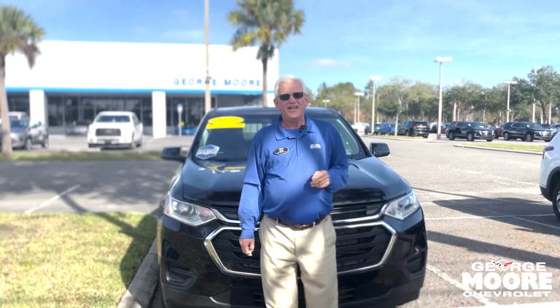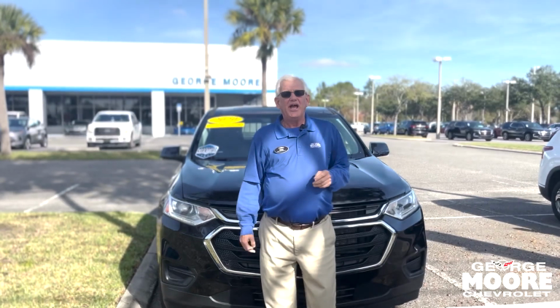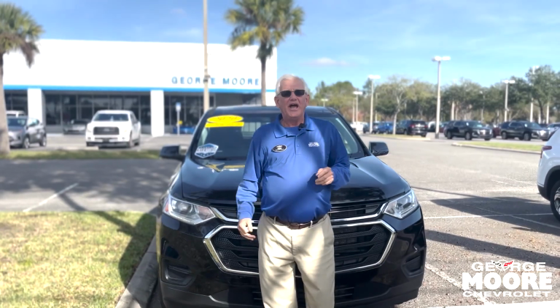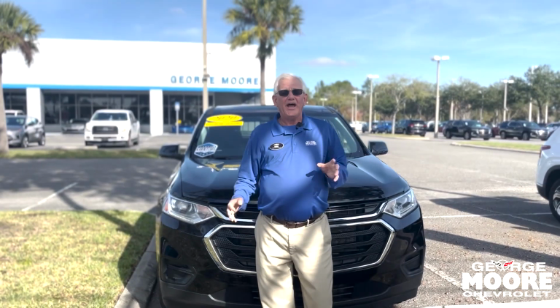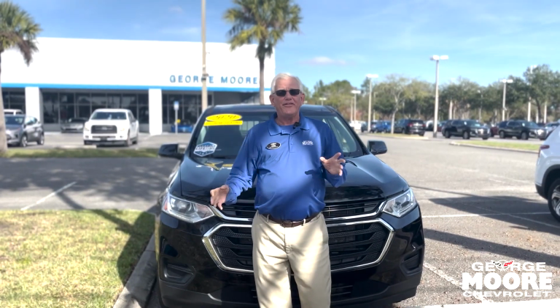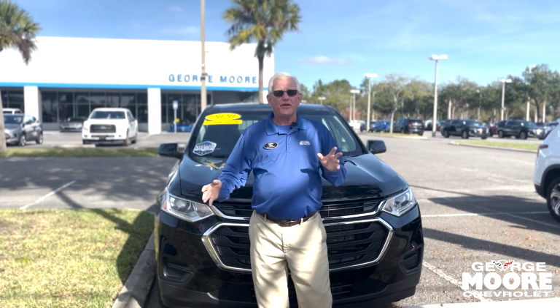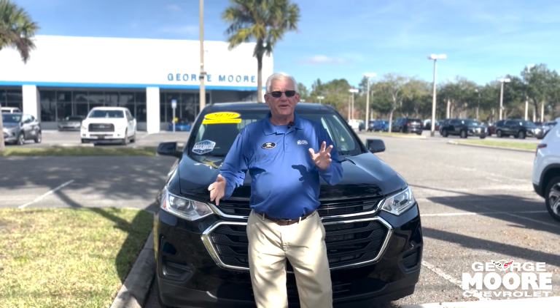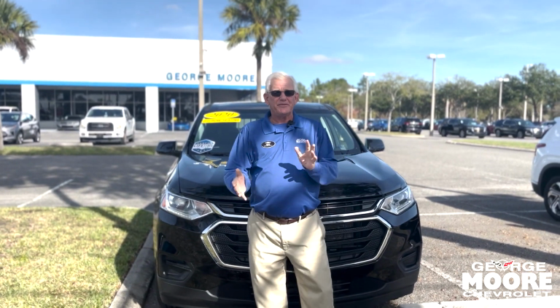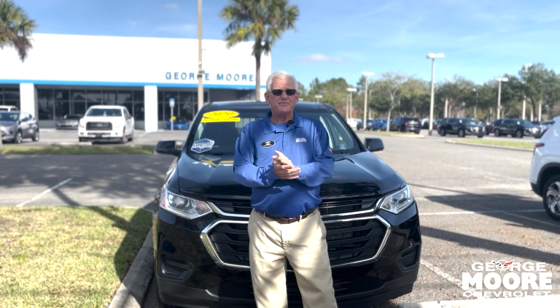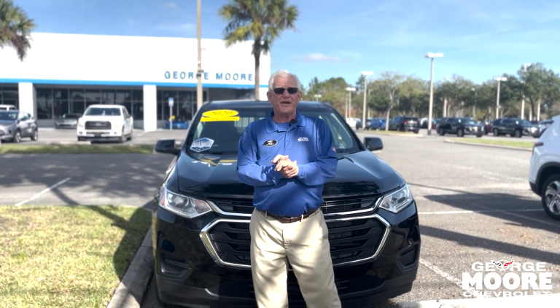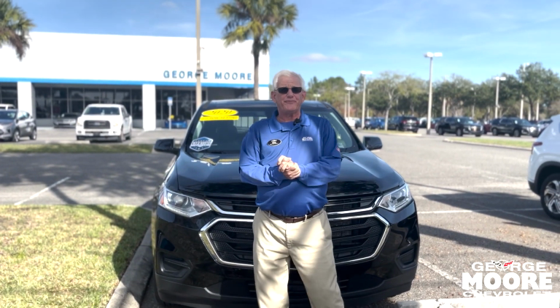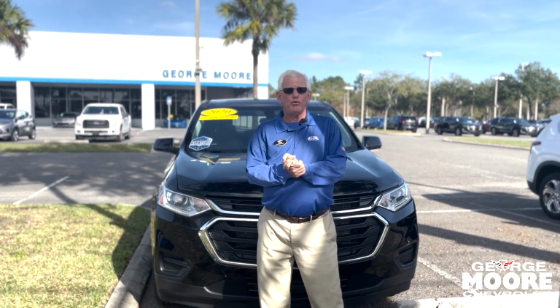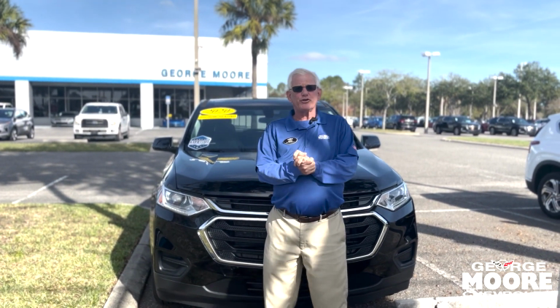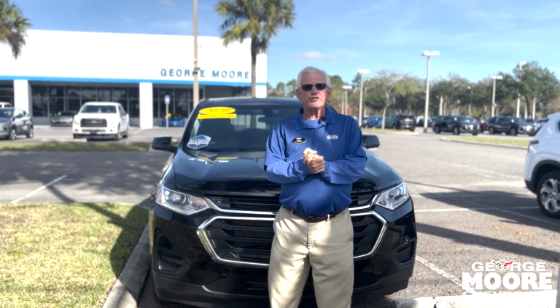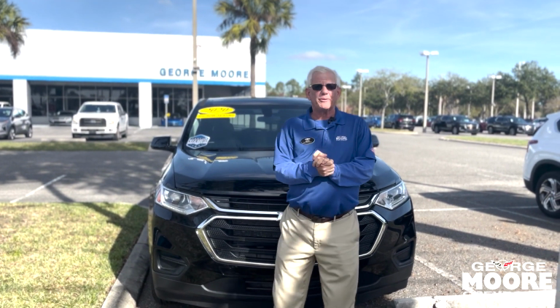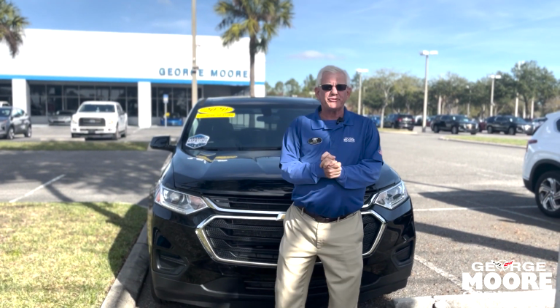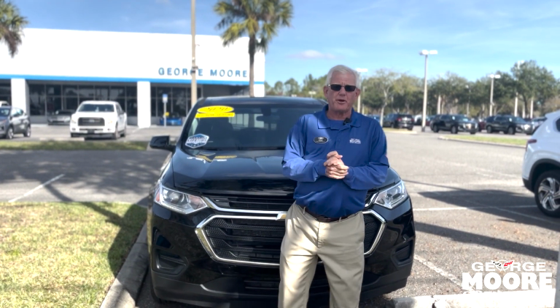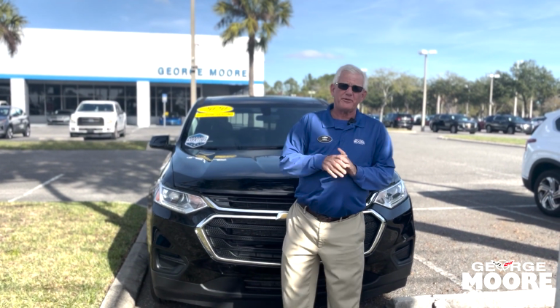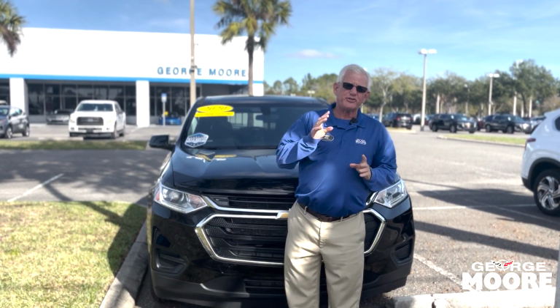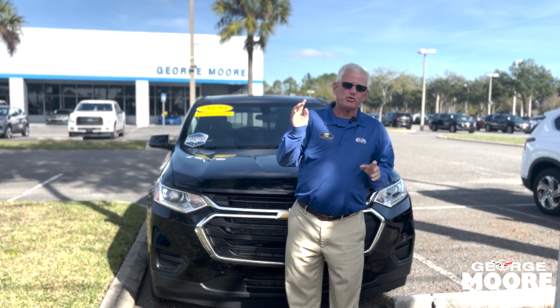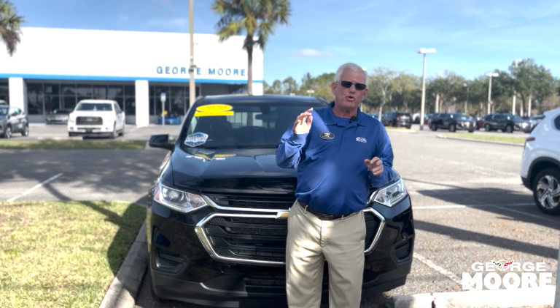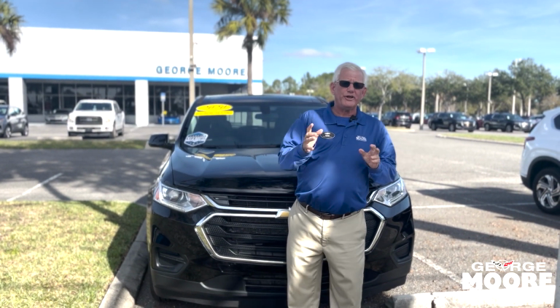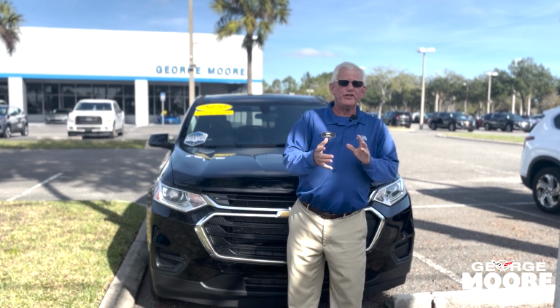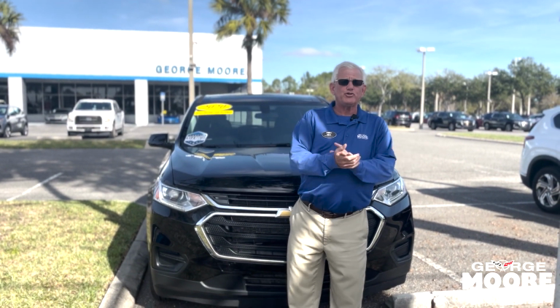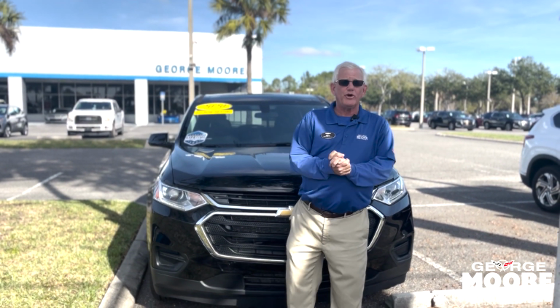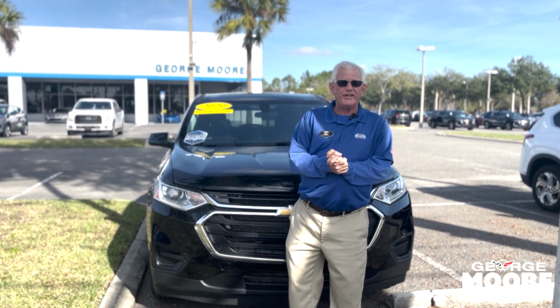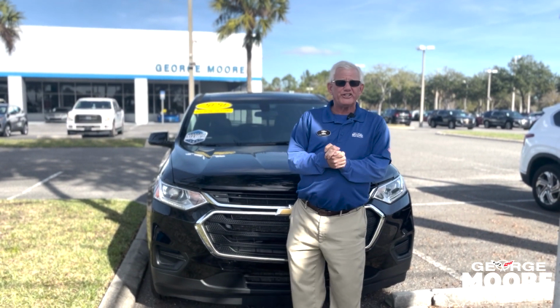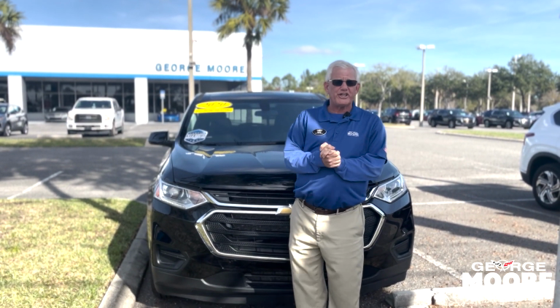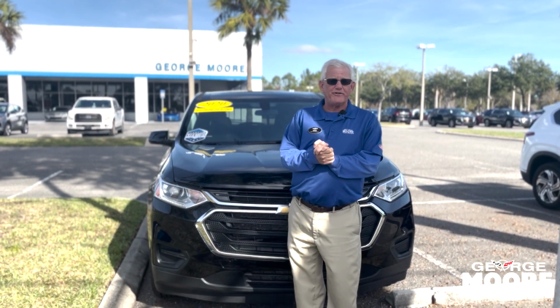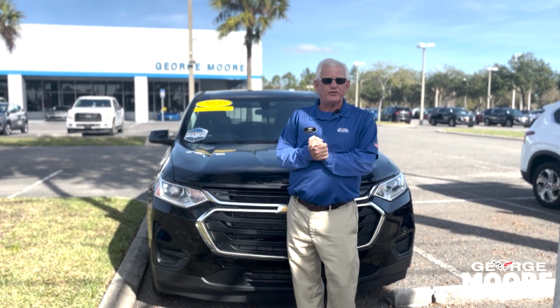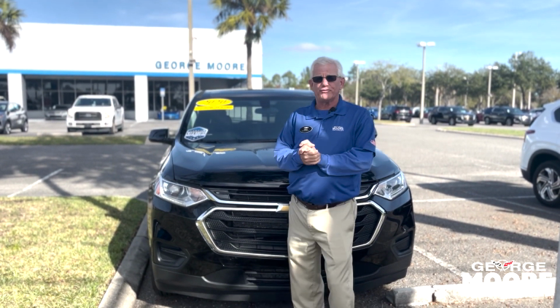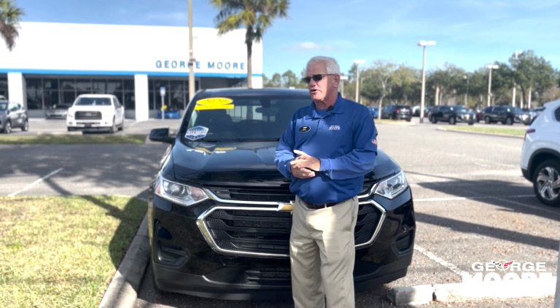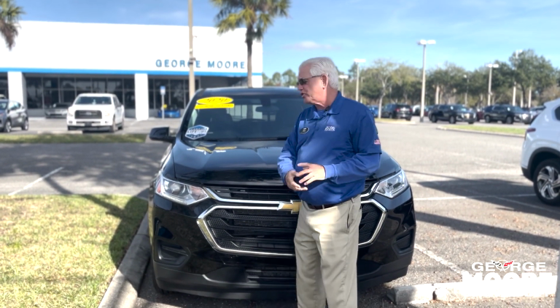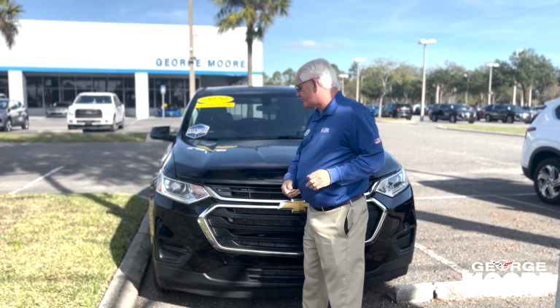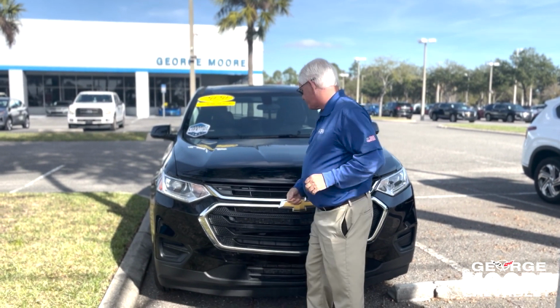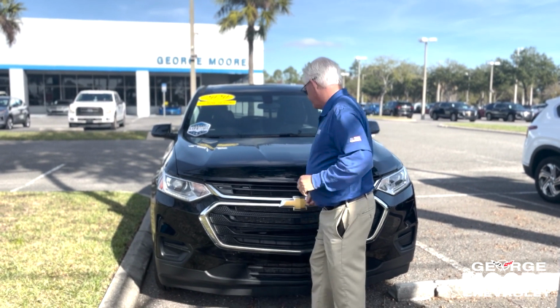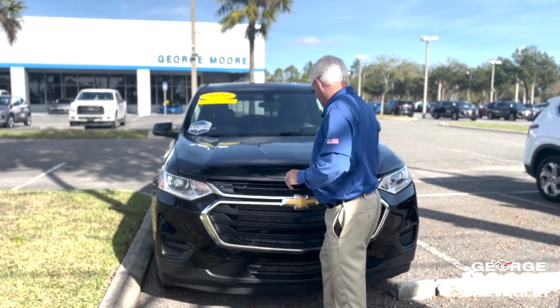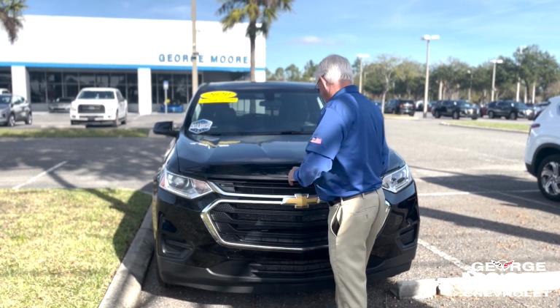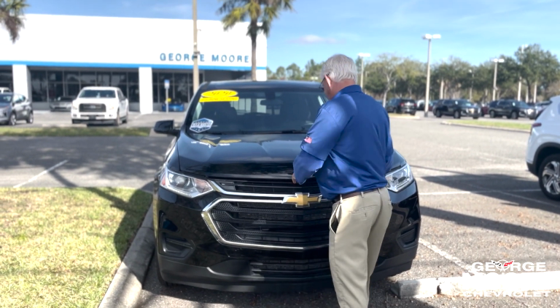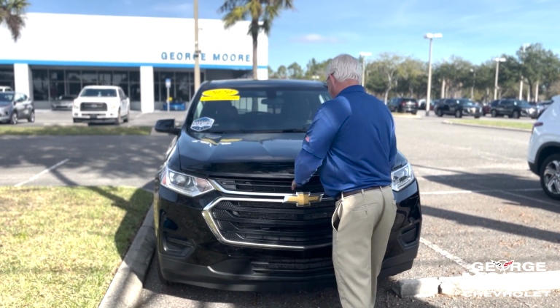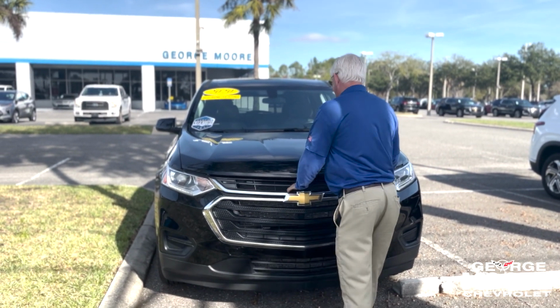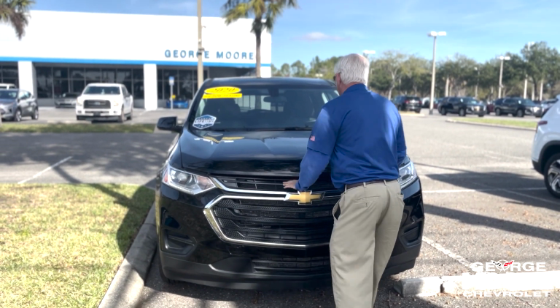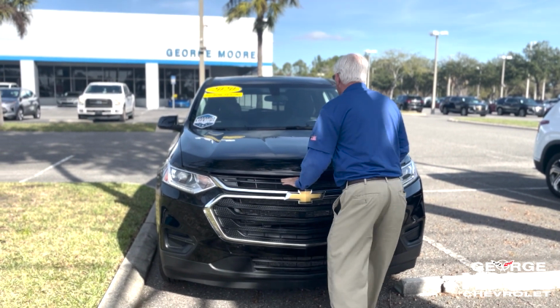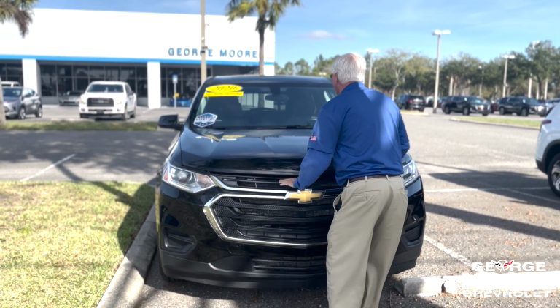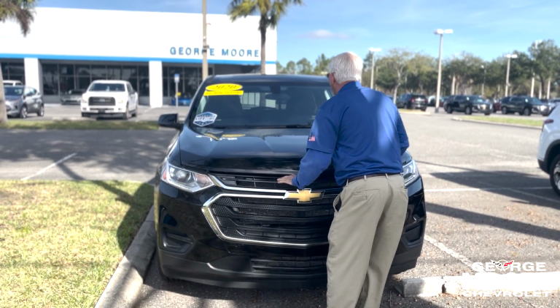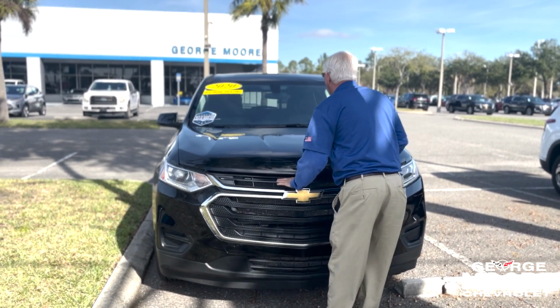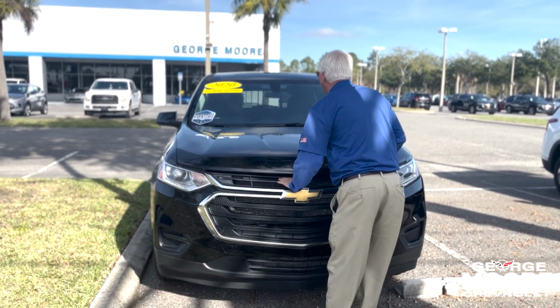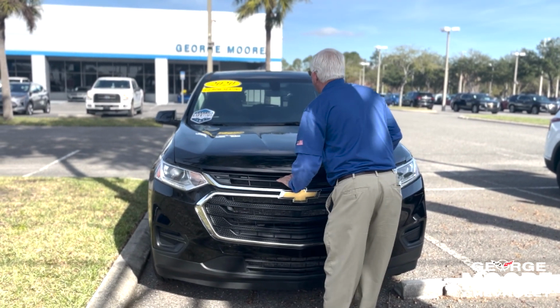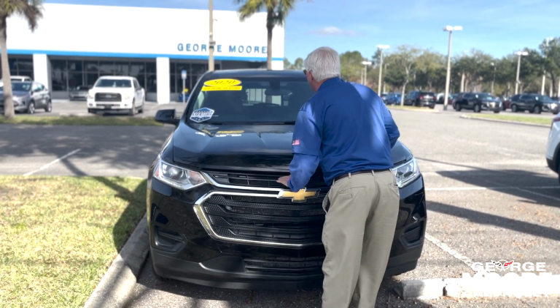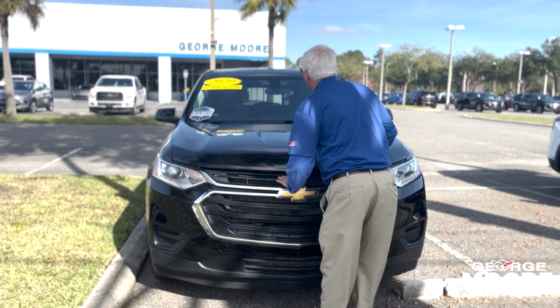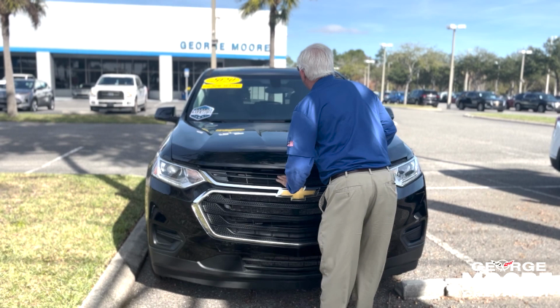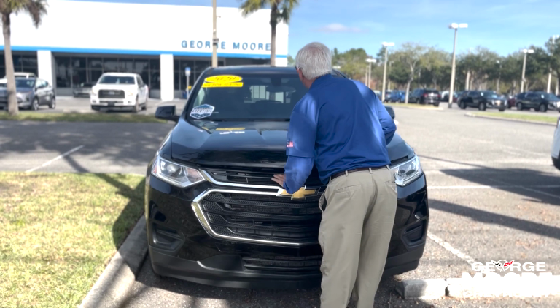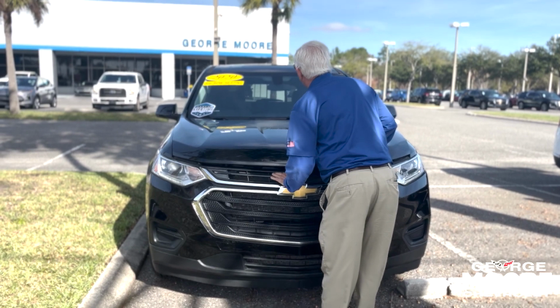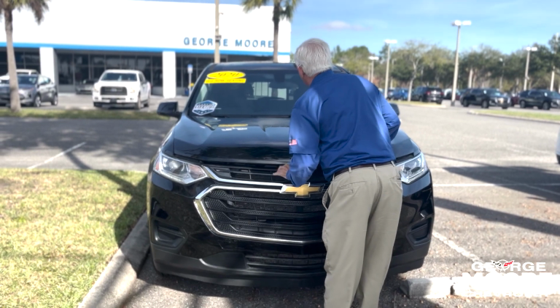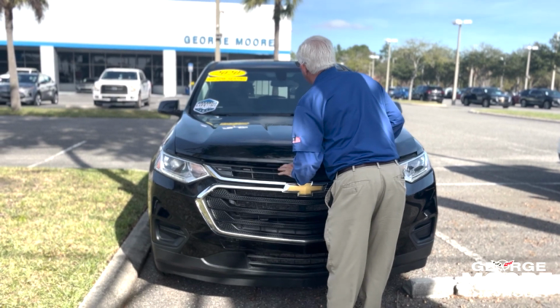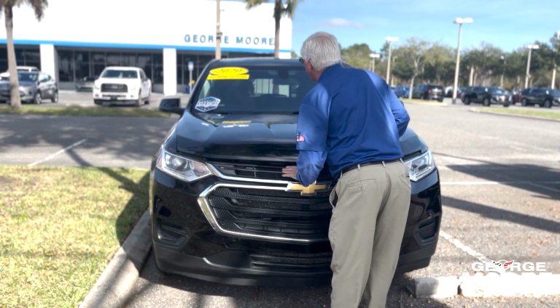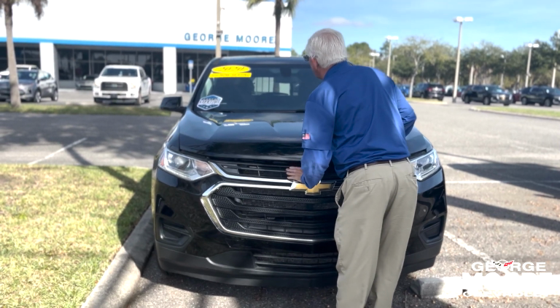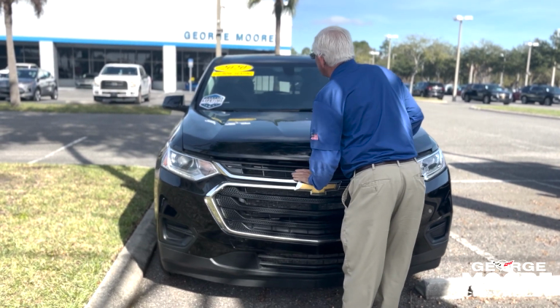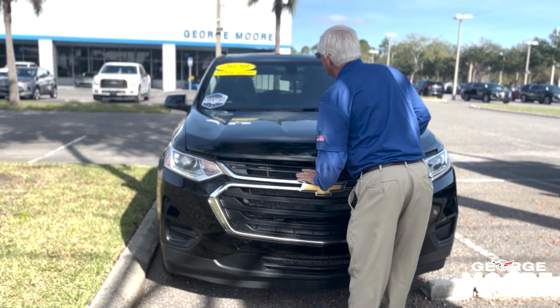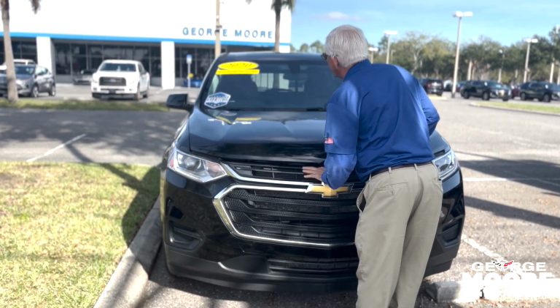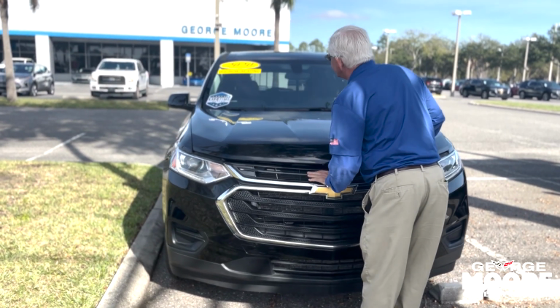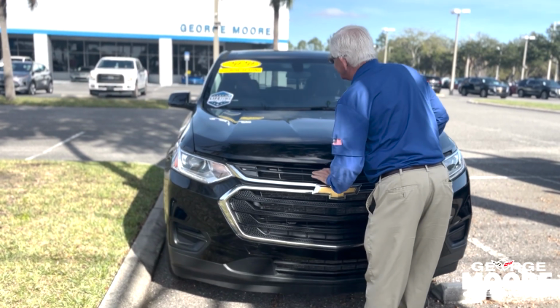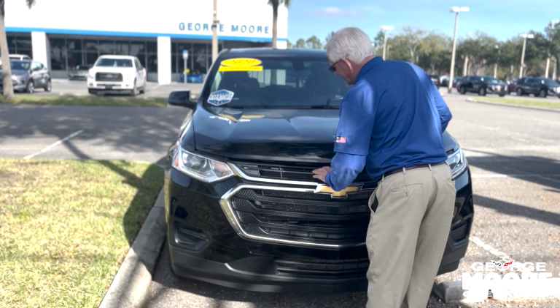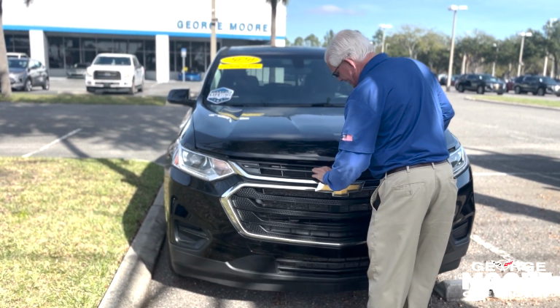Hi there, my name's Mike Forster. I'm talking about this 2020 Chevy Traverse. Third row seating.